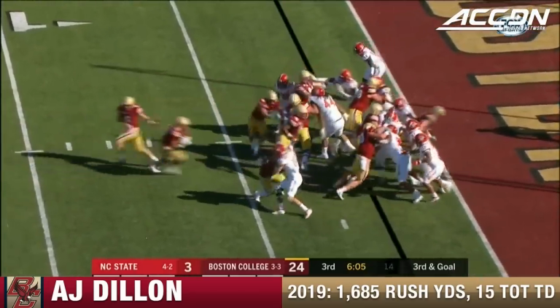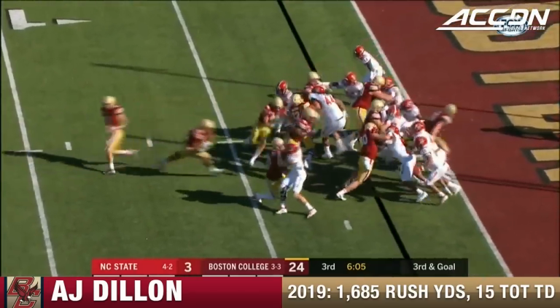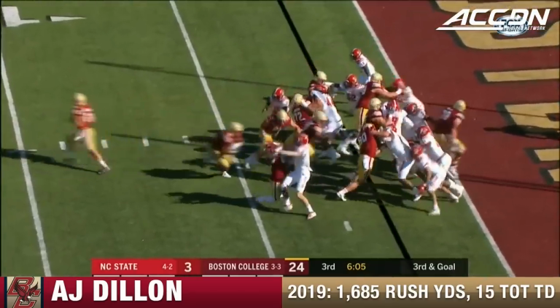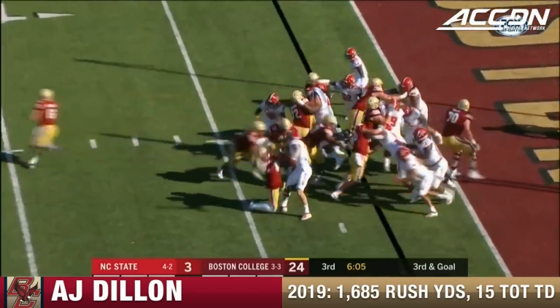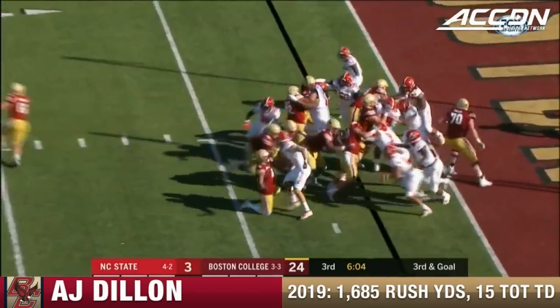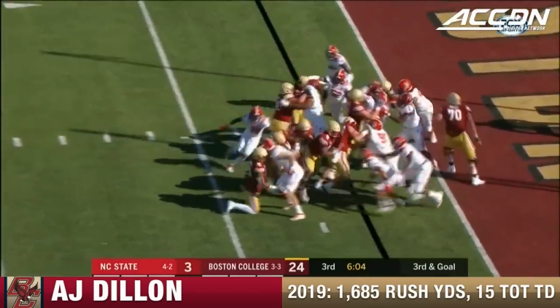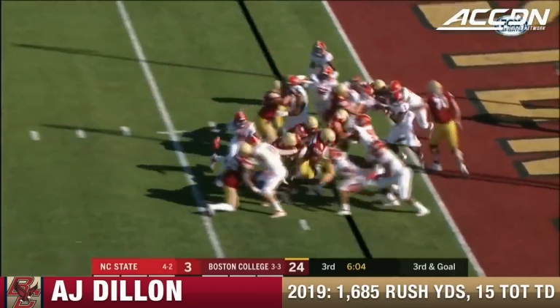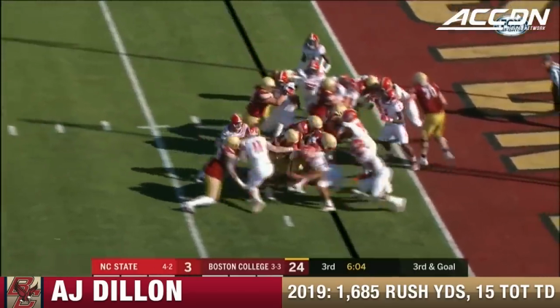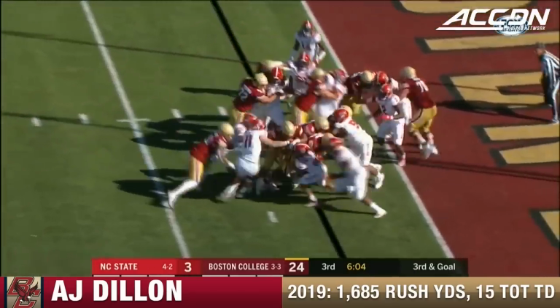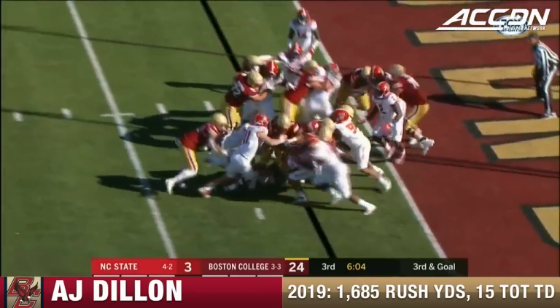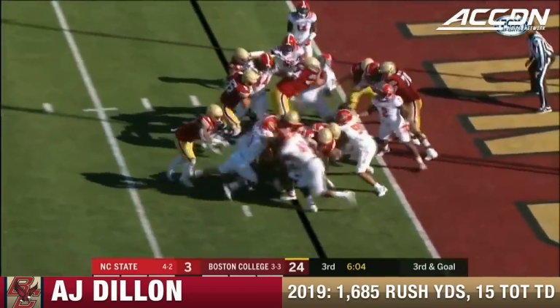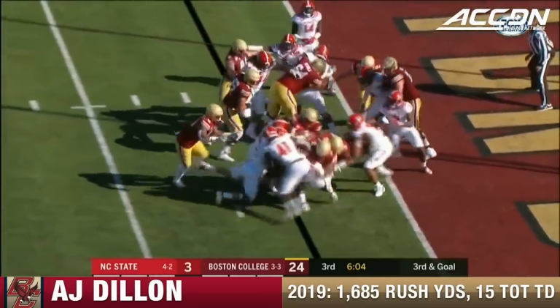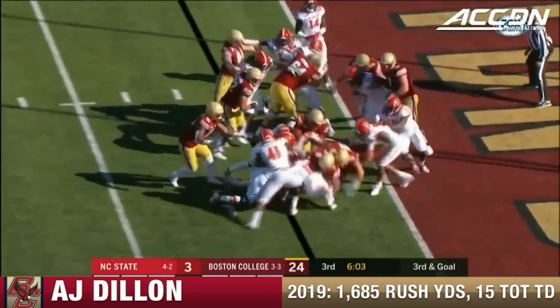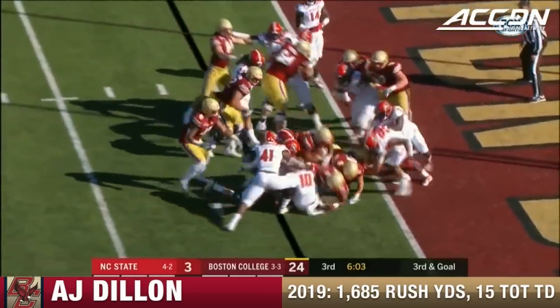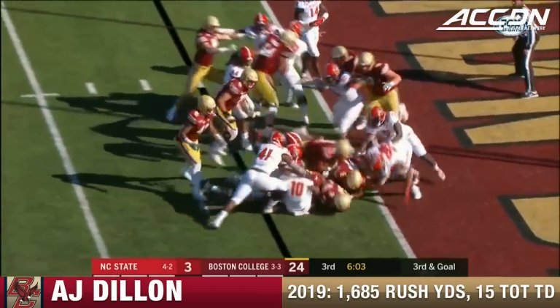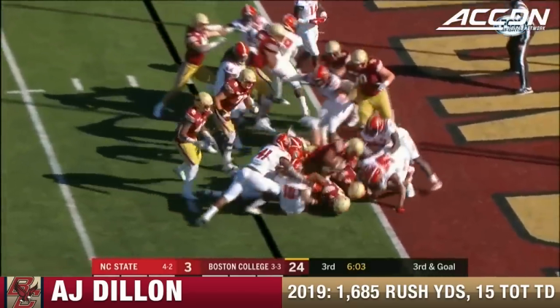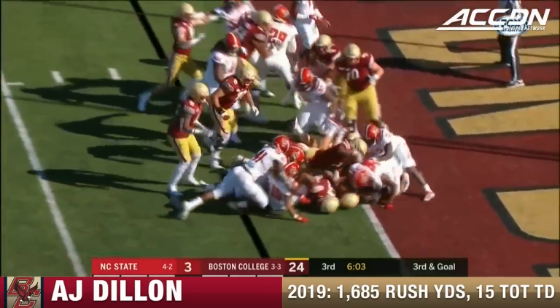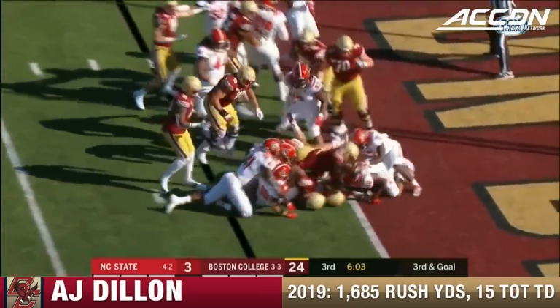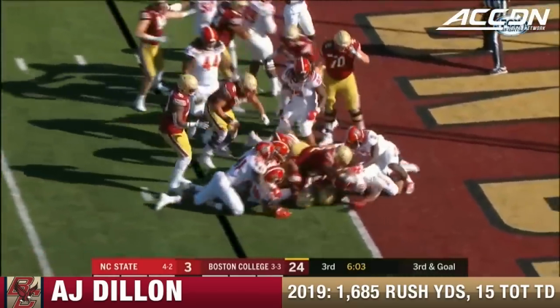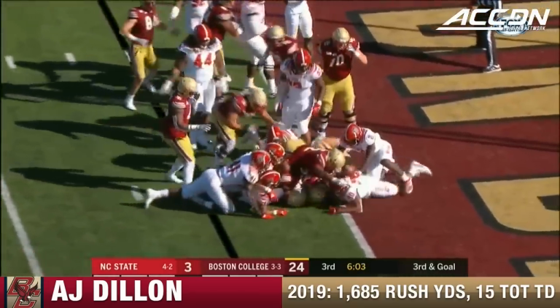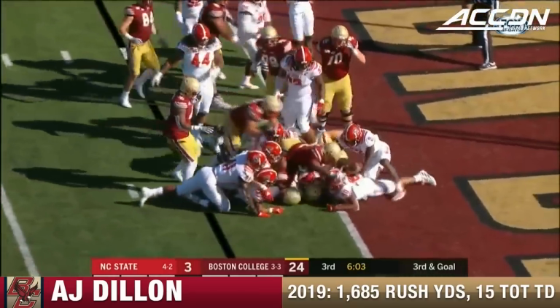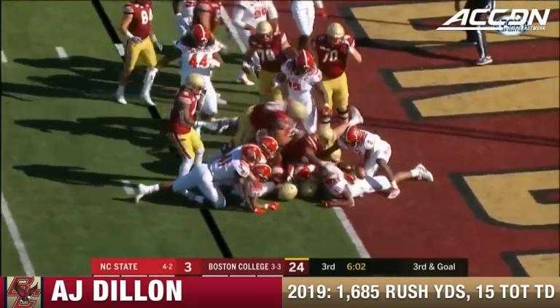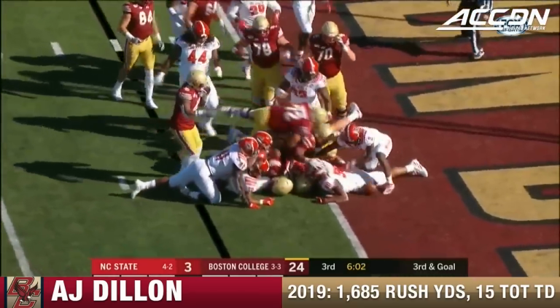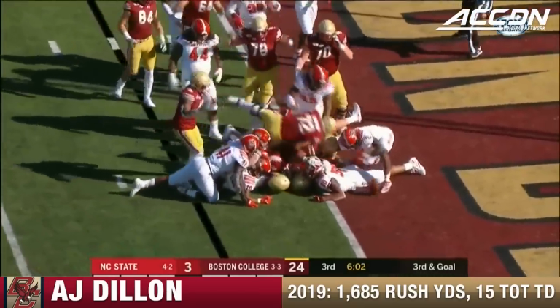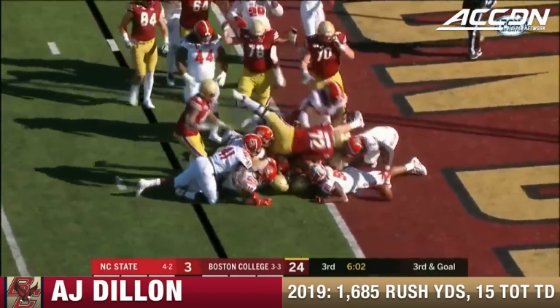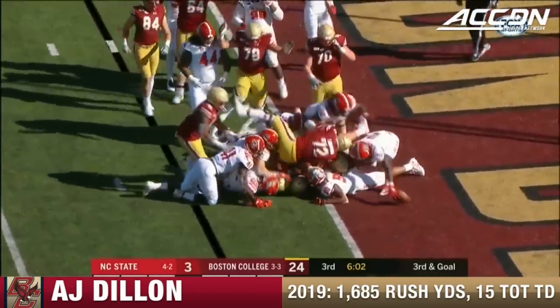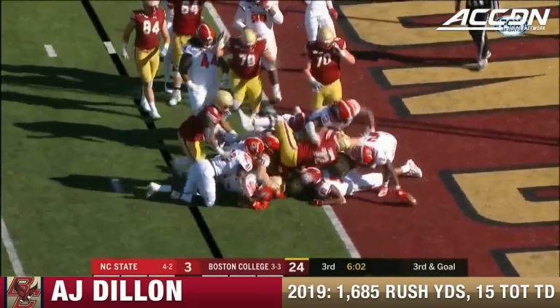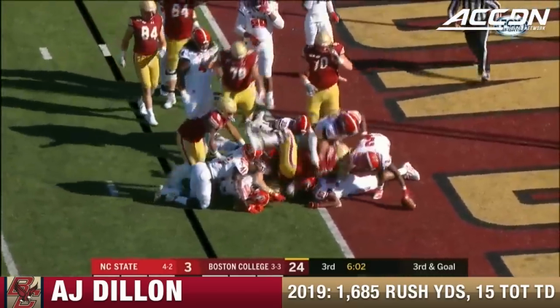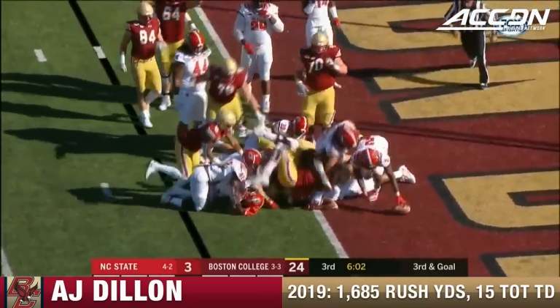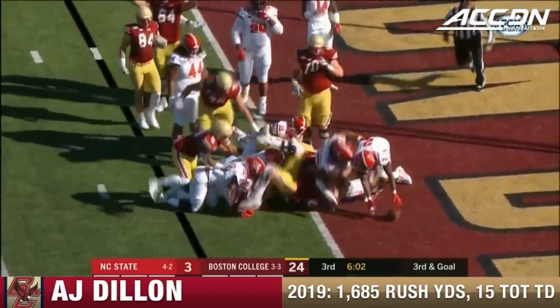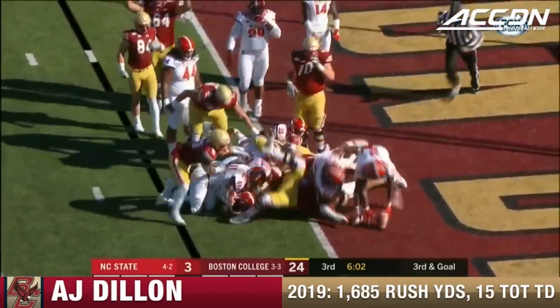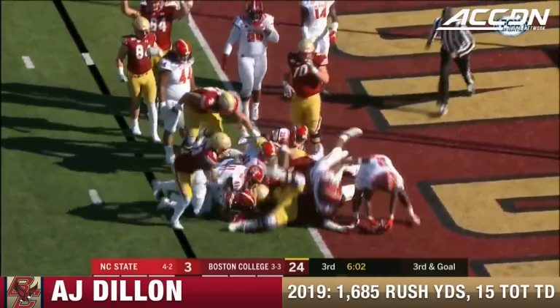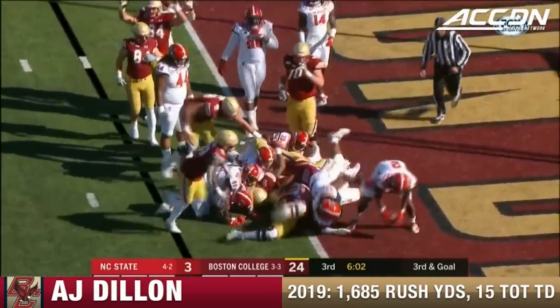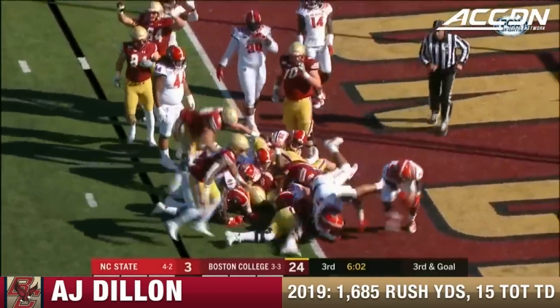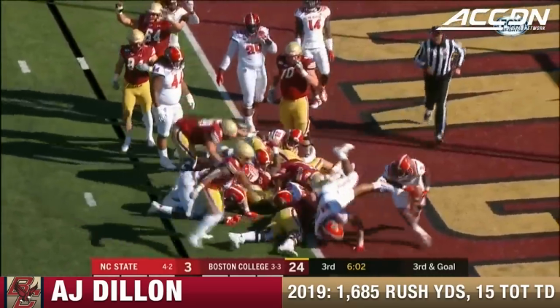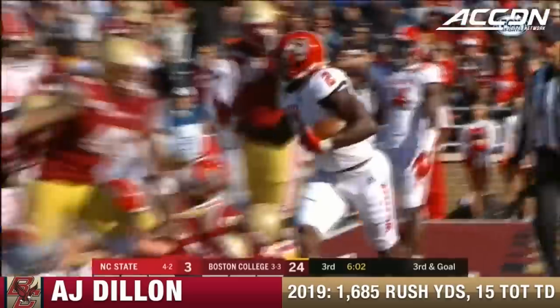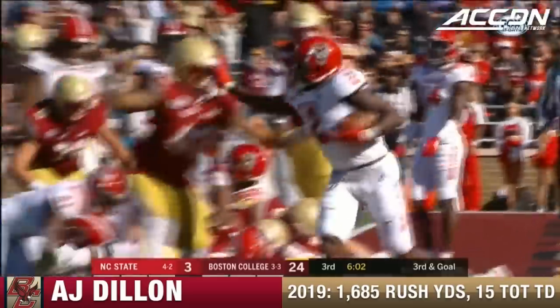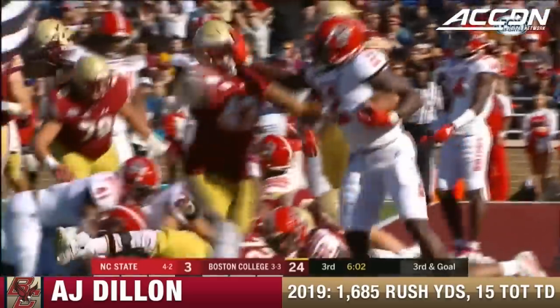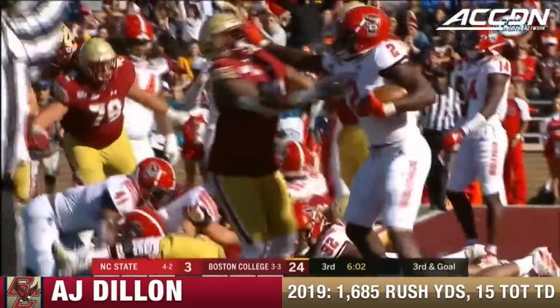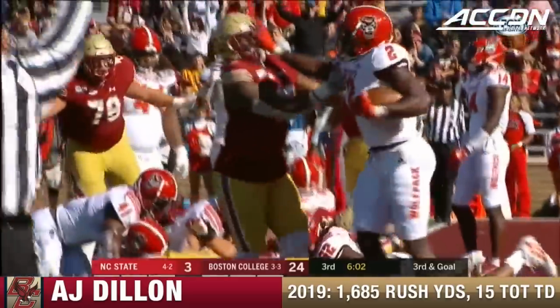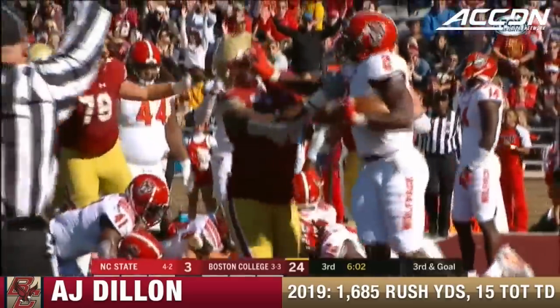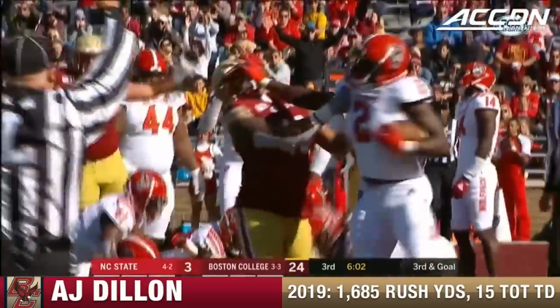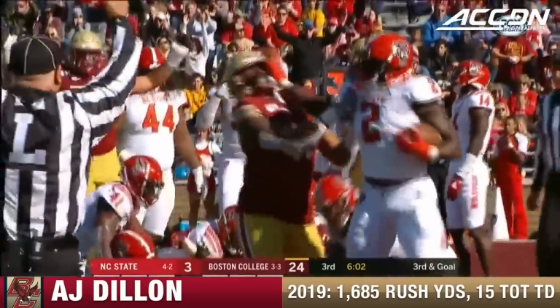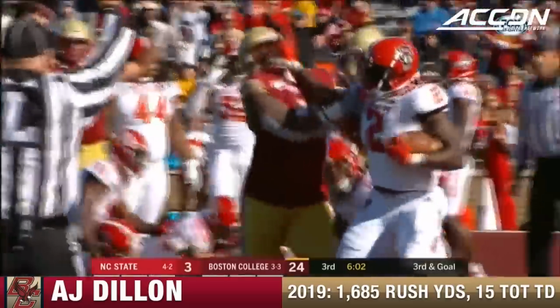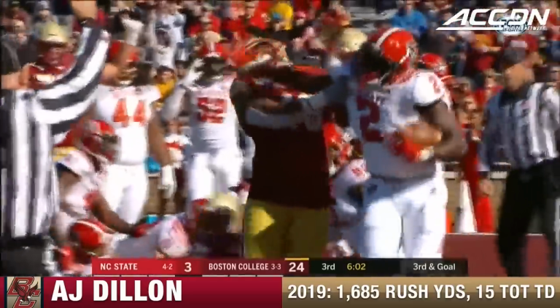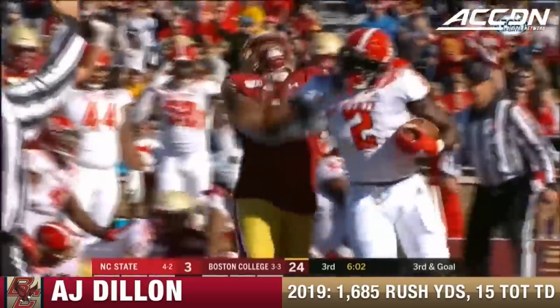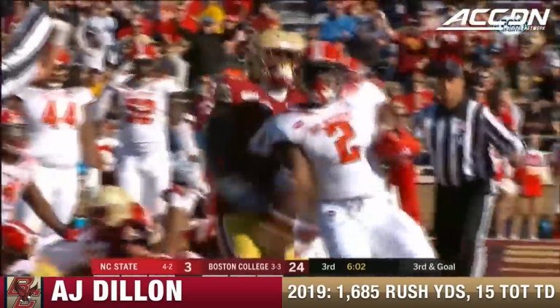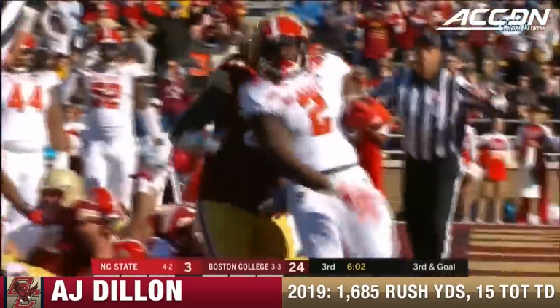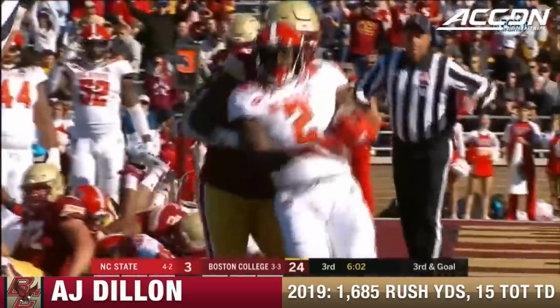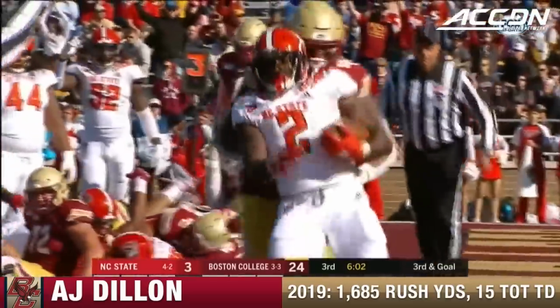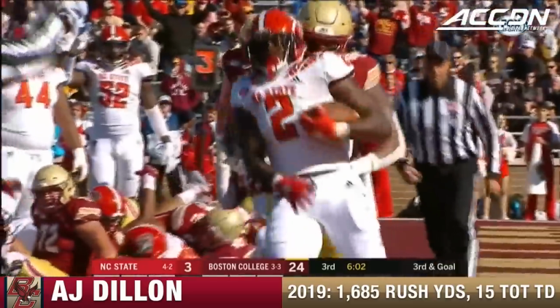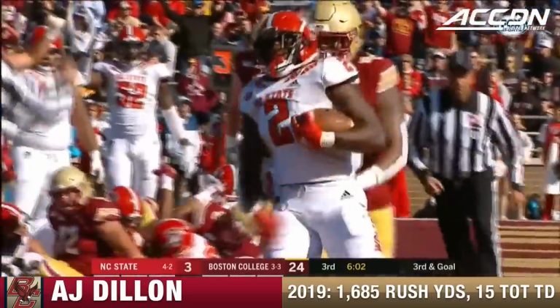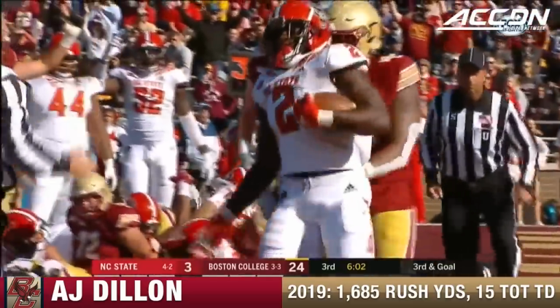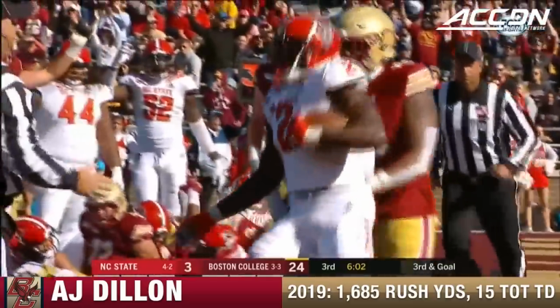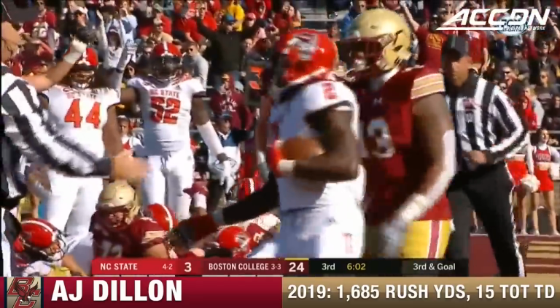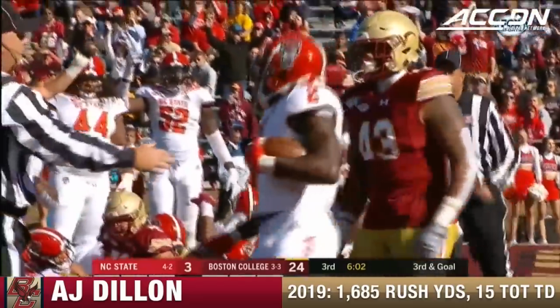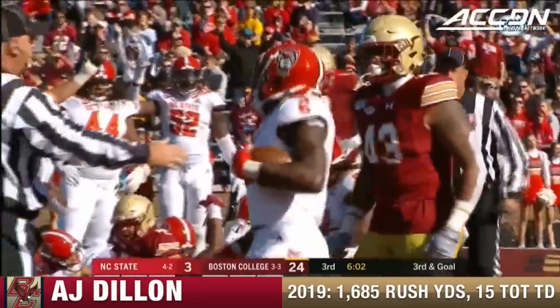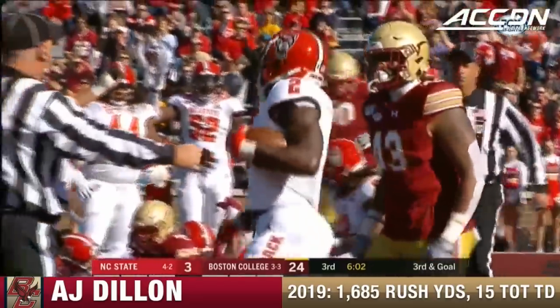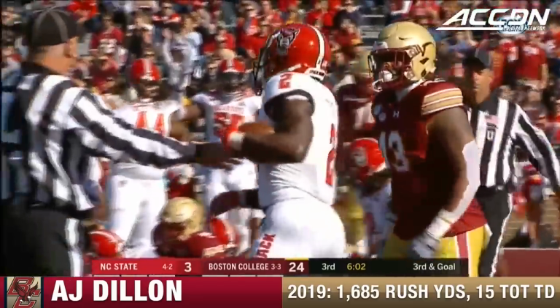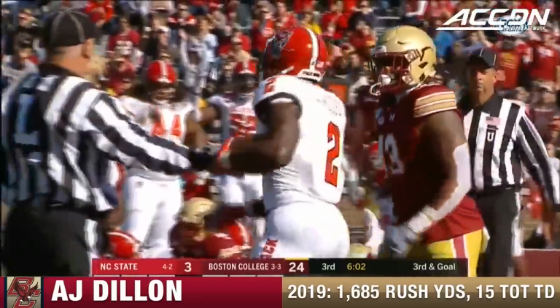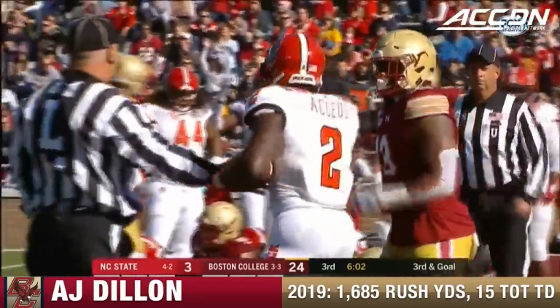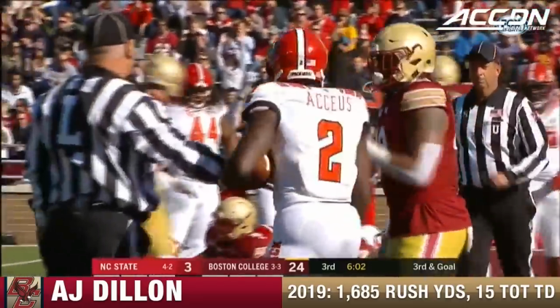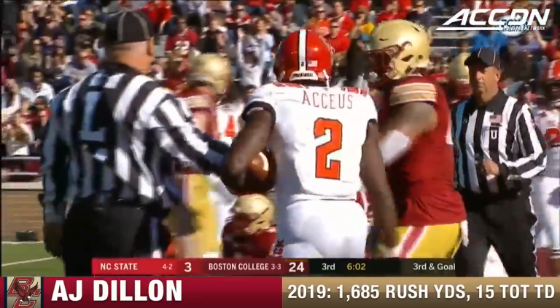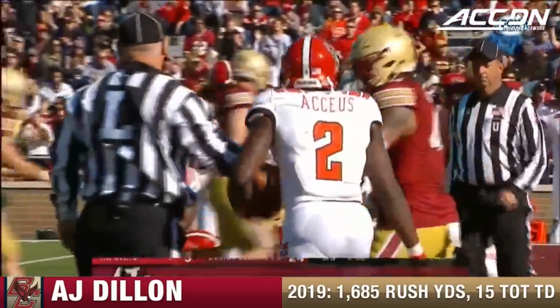Rossell takes over, relying on his big backs. A.J. Dillon breaks the plane — touchdown, Boston College.